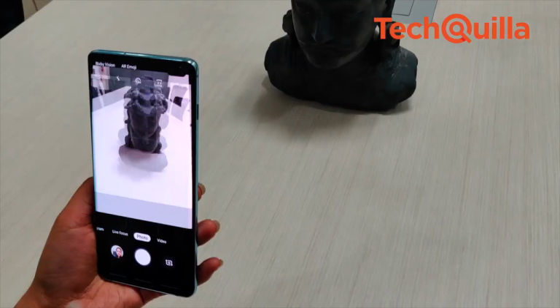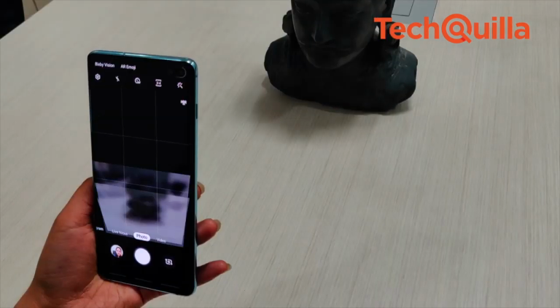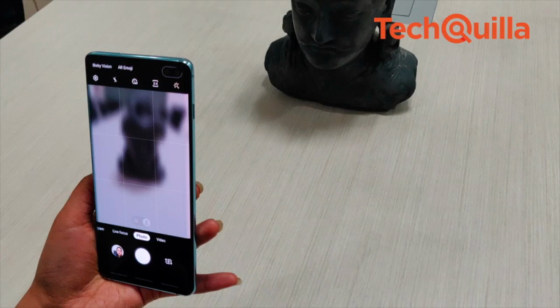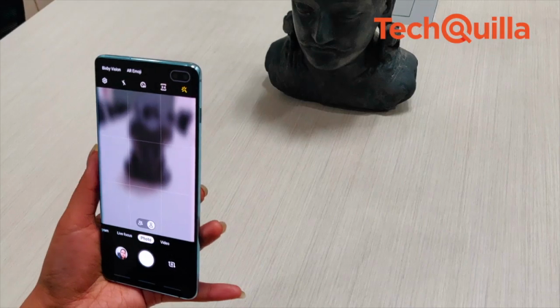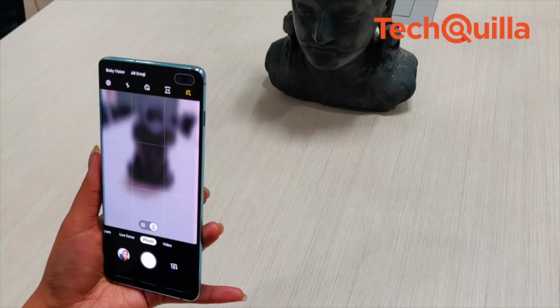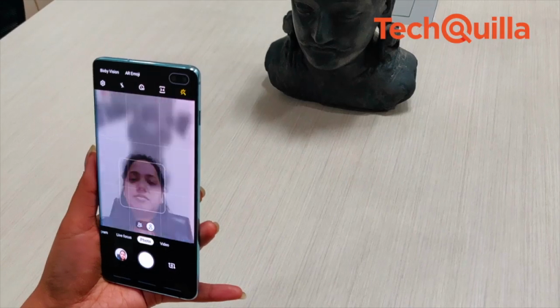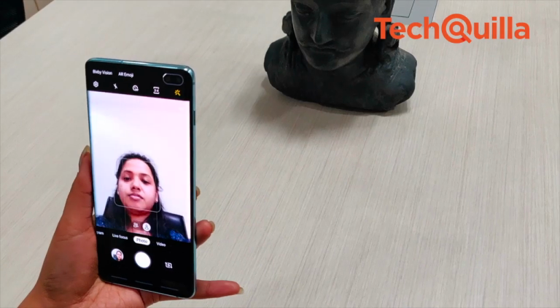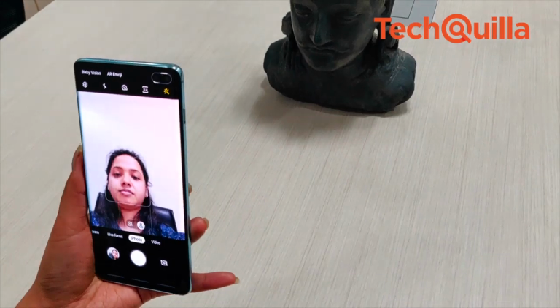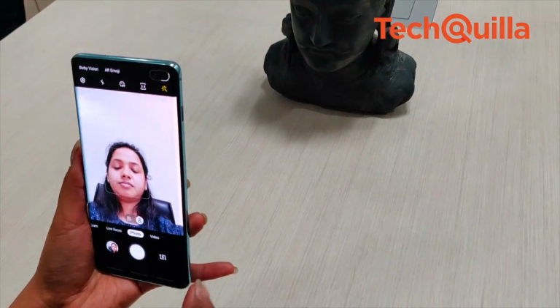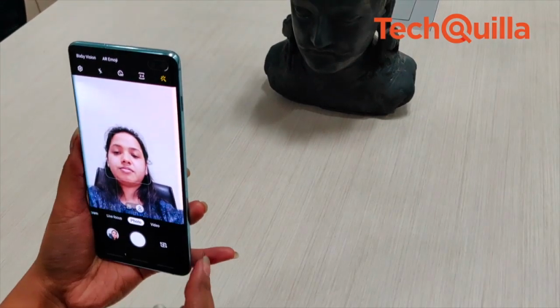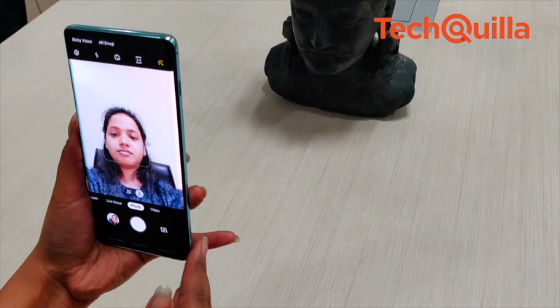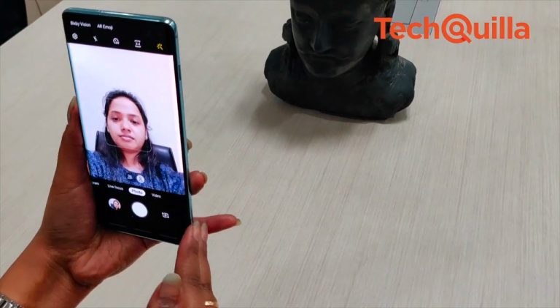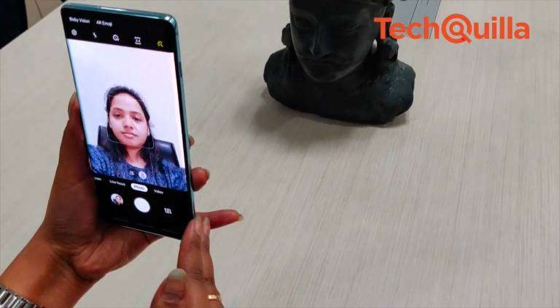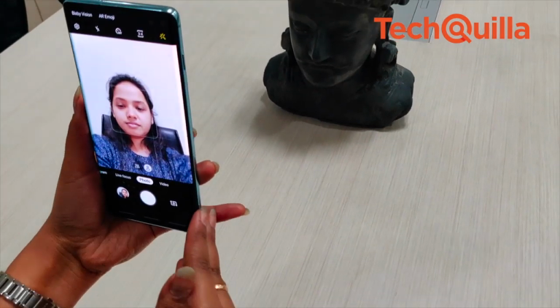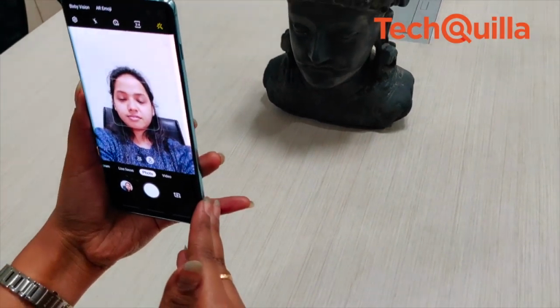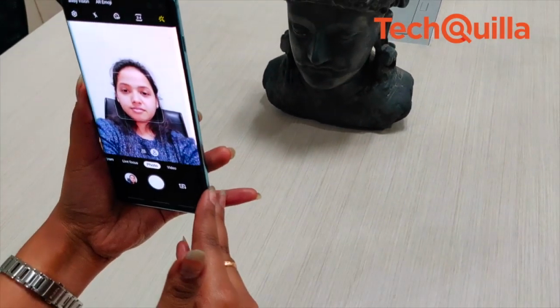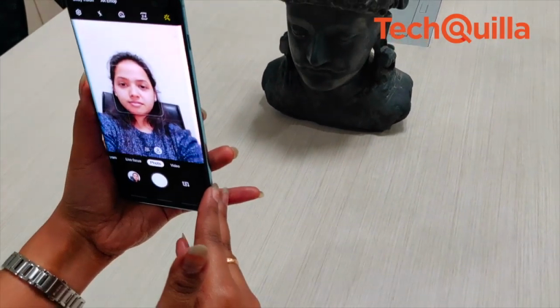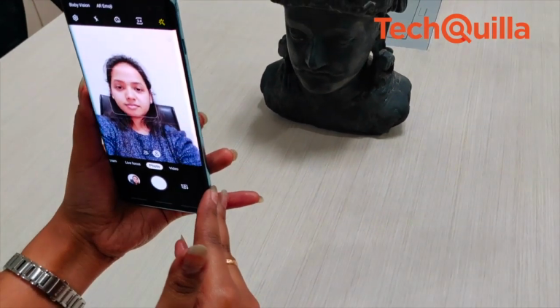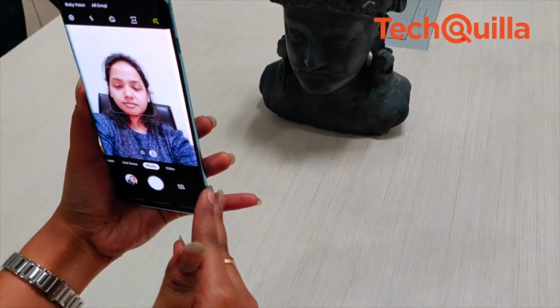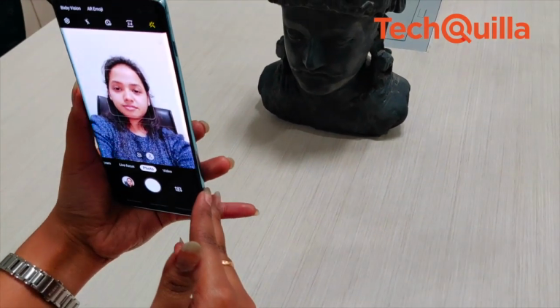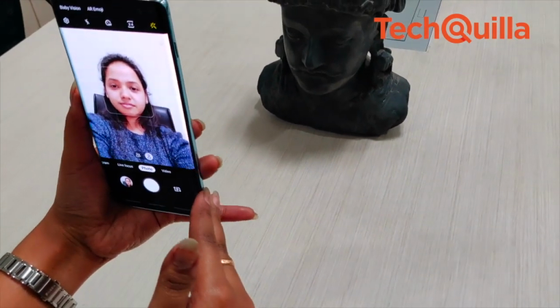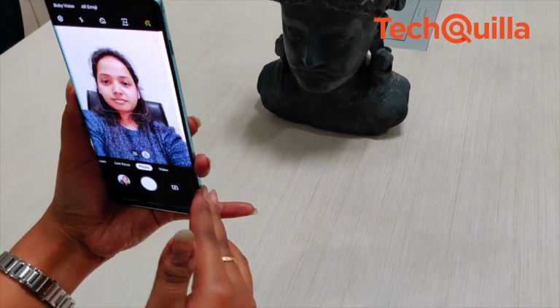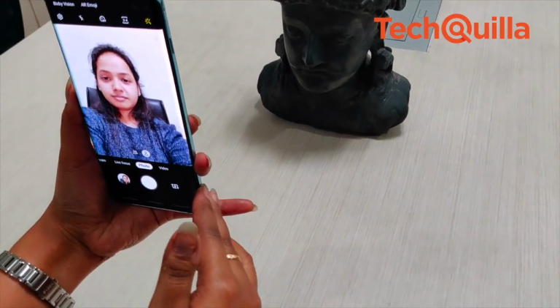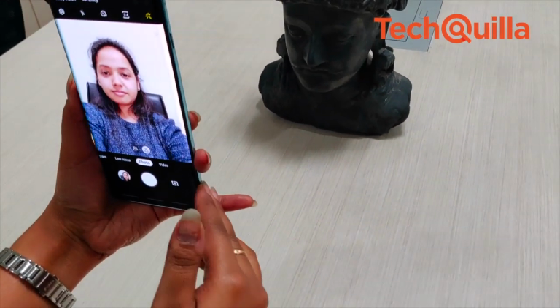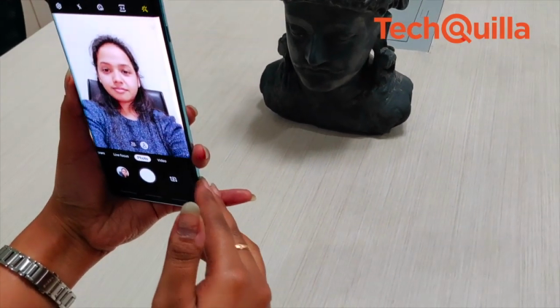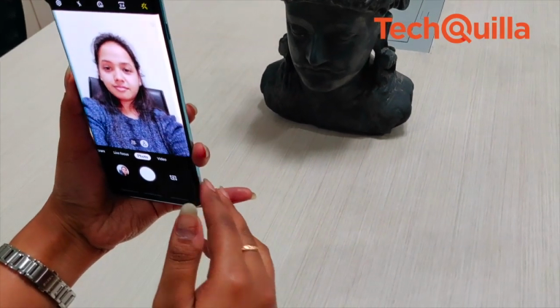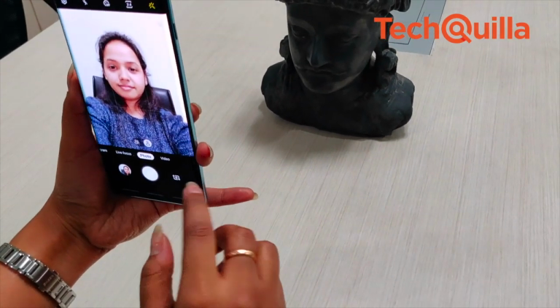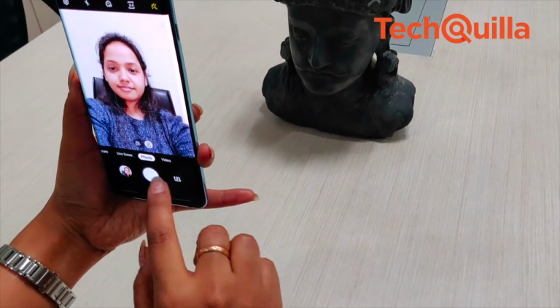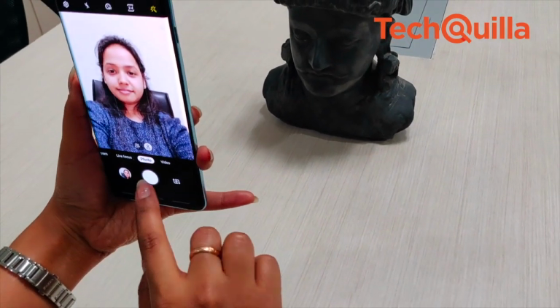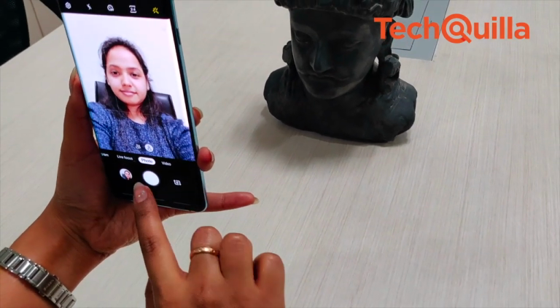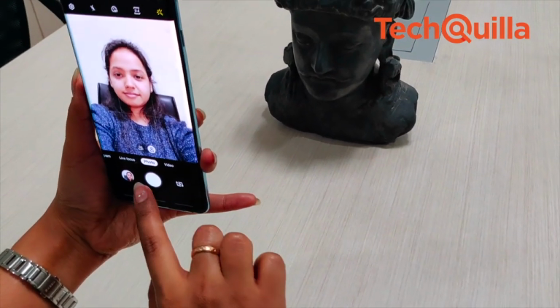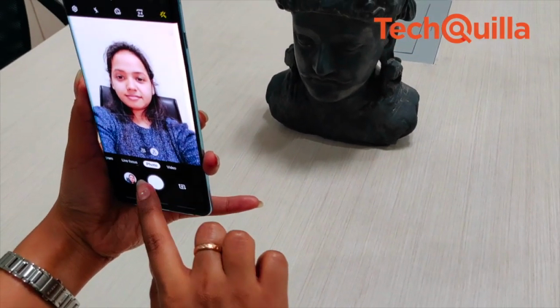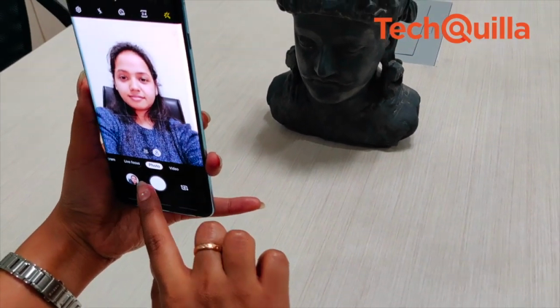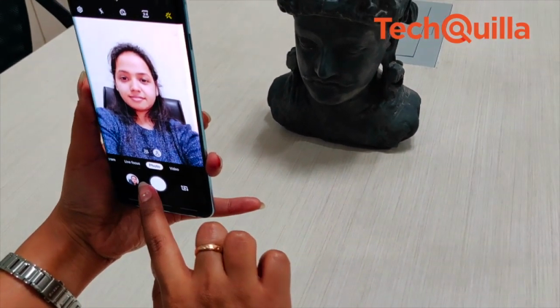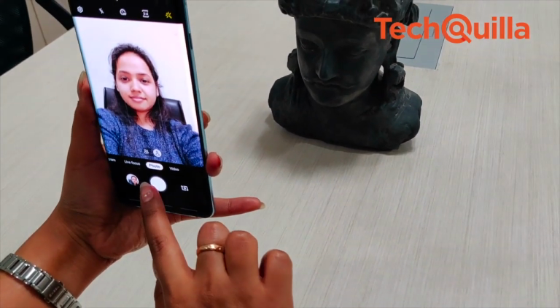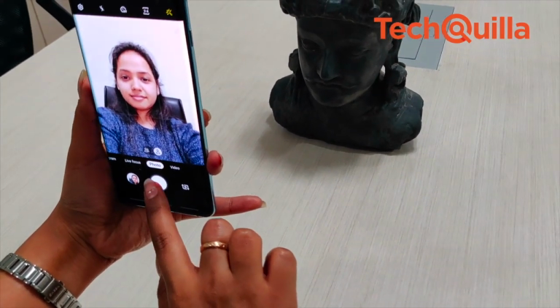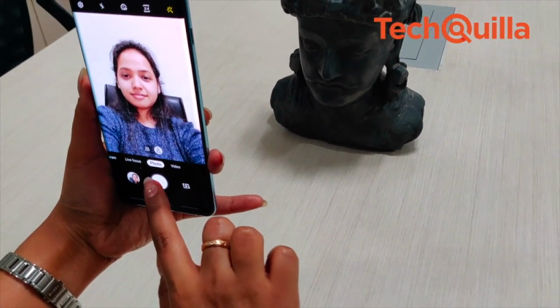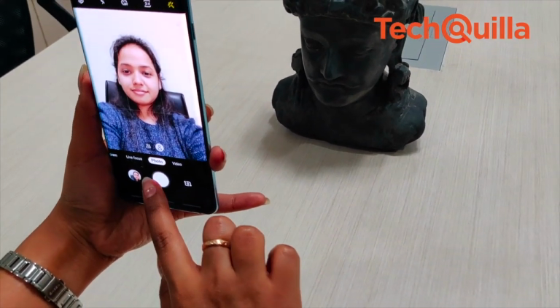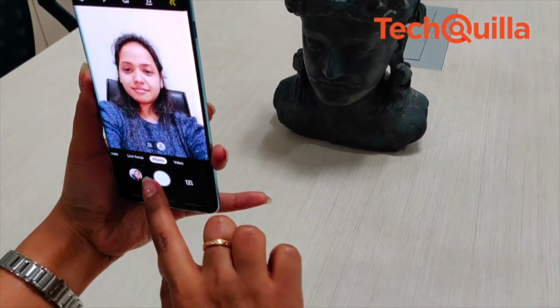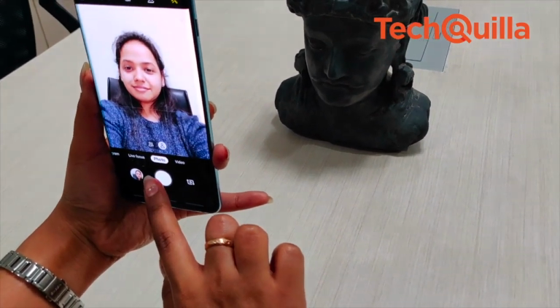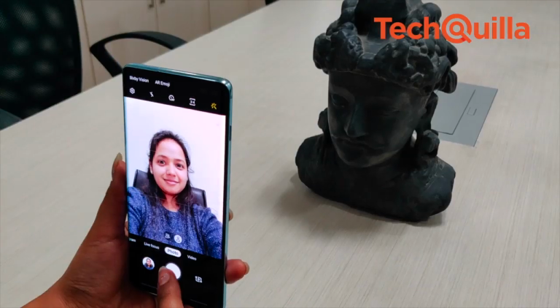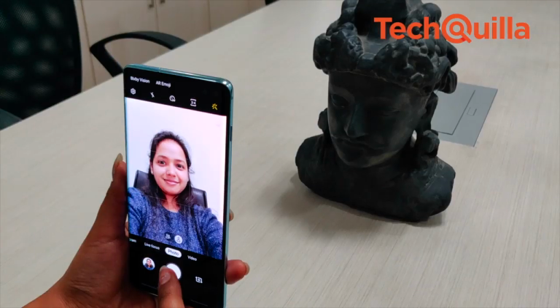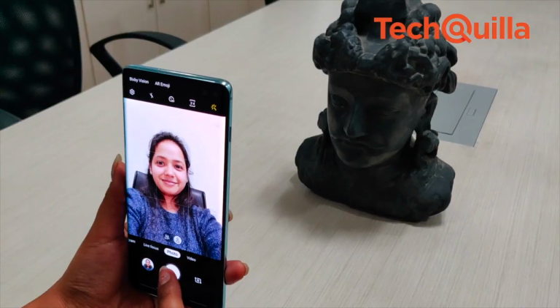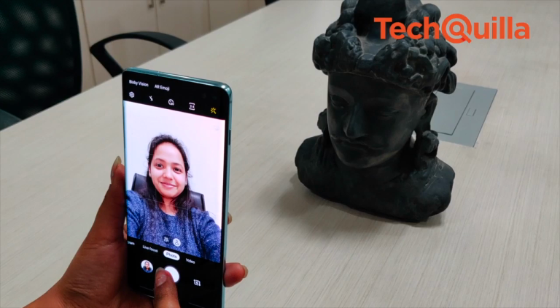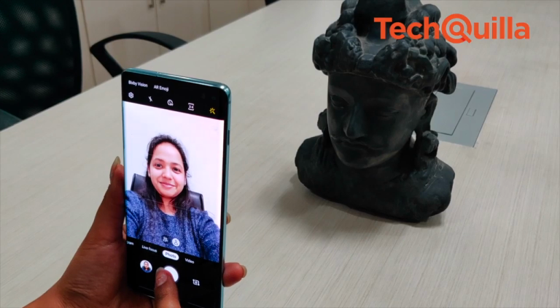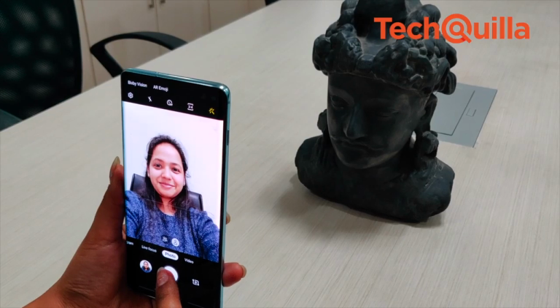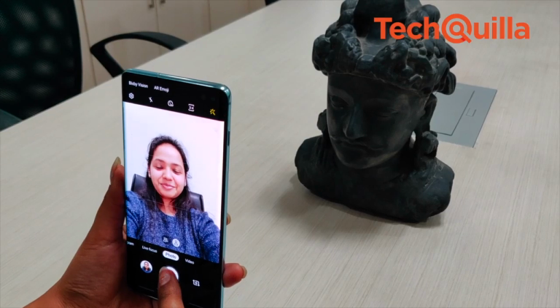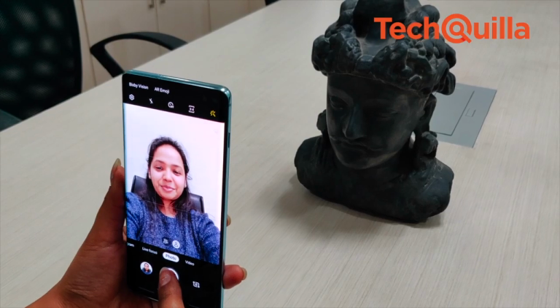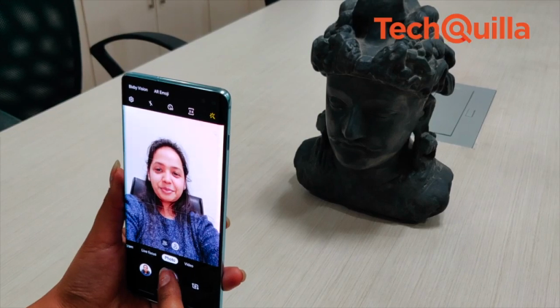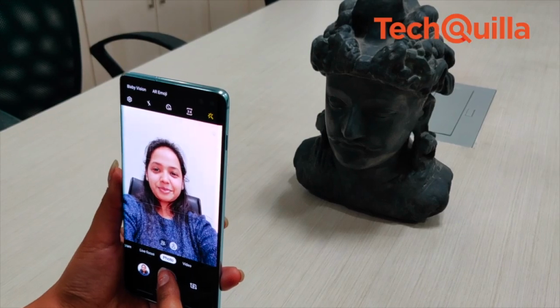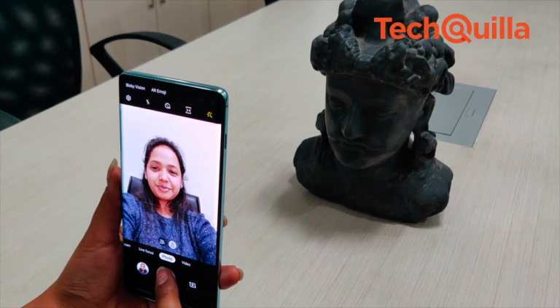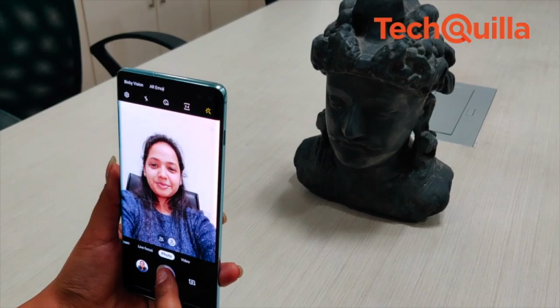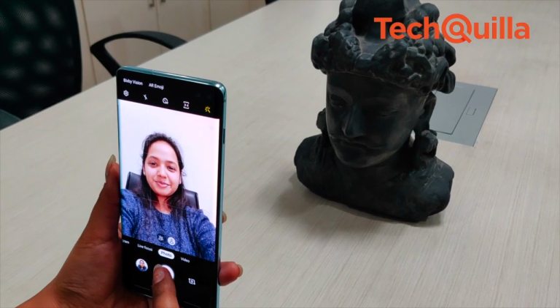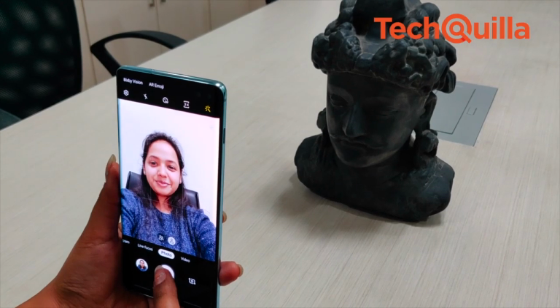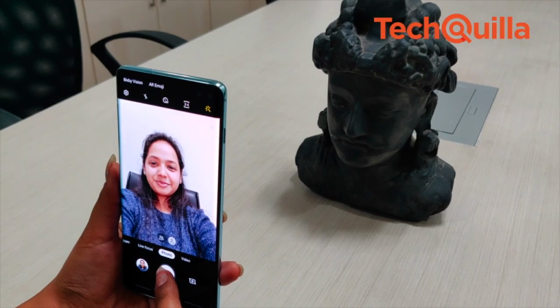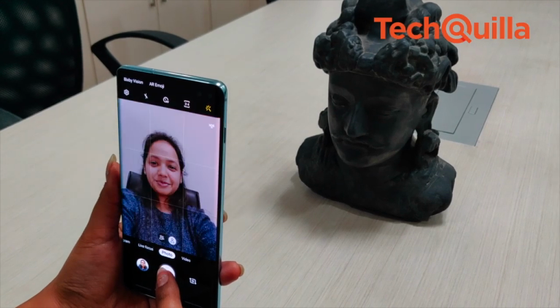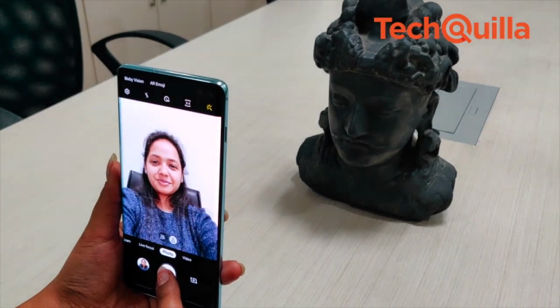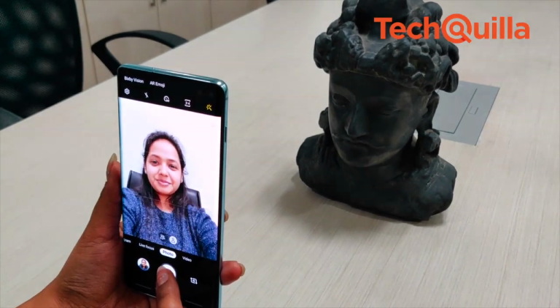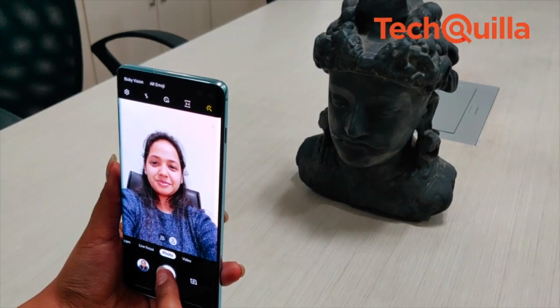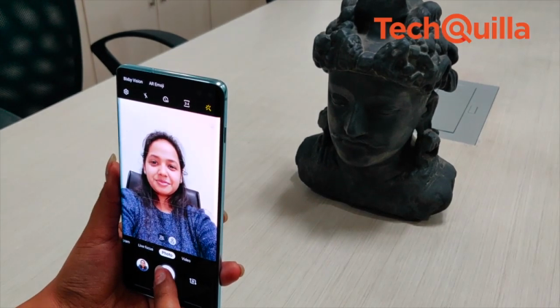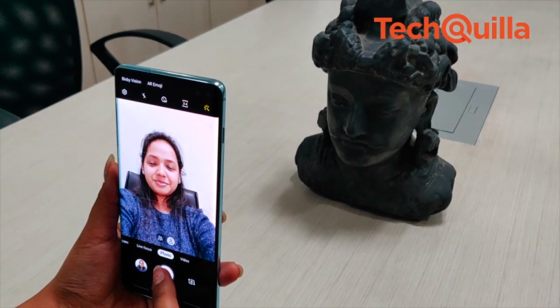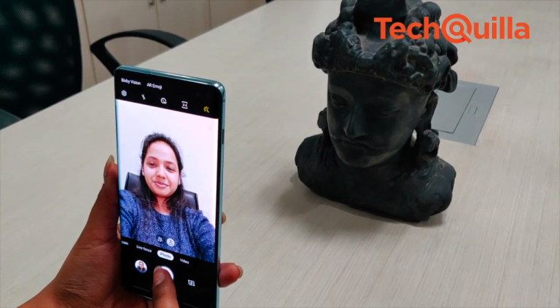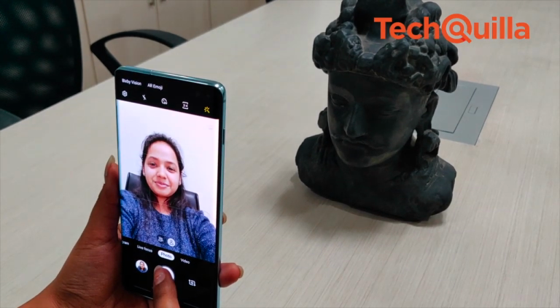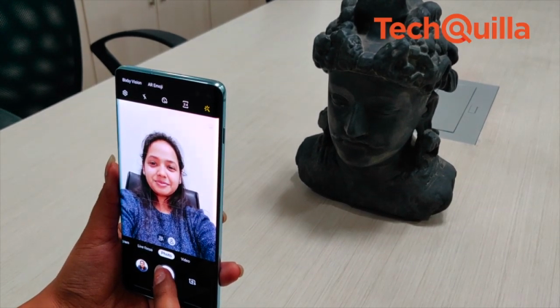There's a 10MP plus 8MP selfie camera that churned out some sharp portrait shots, and there's an option to capture a wider view if you're taking a group selfie.